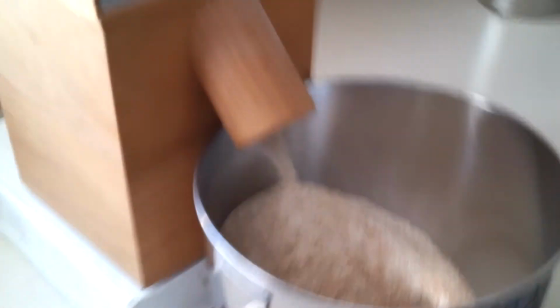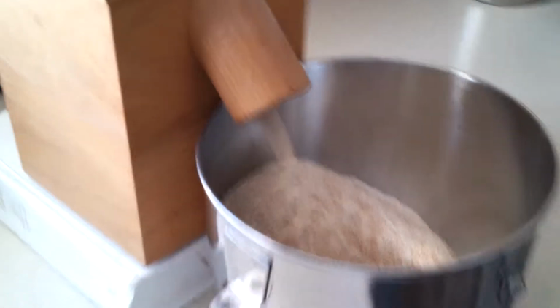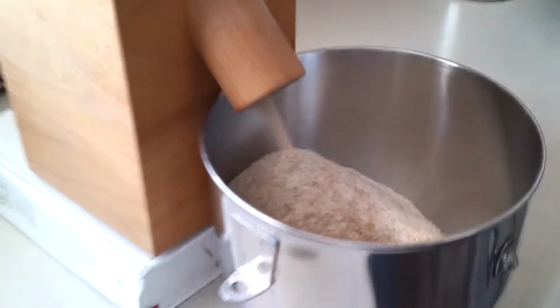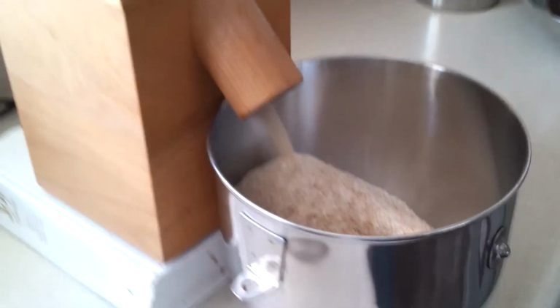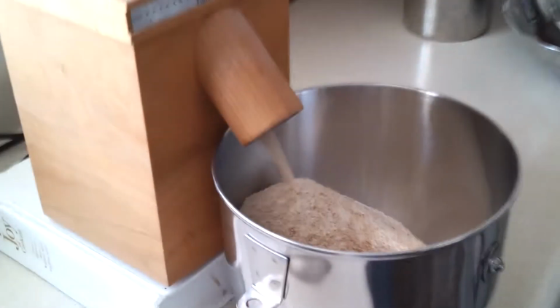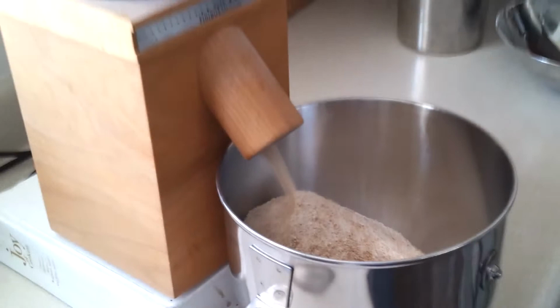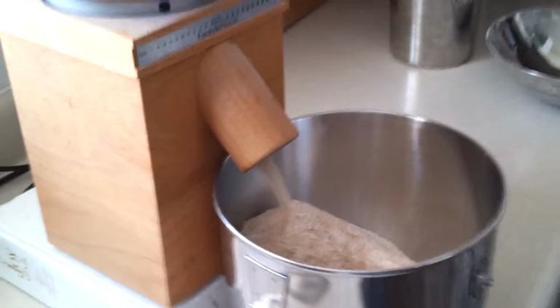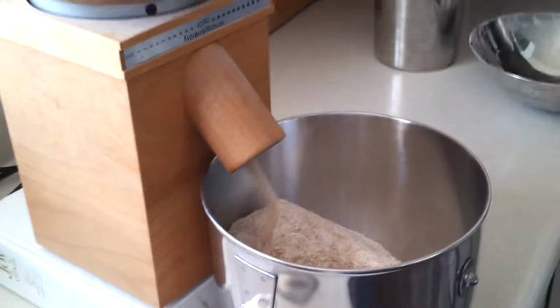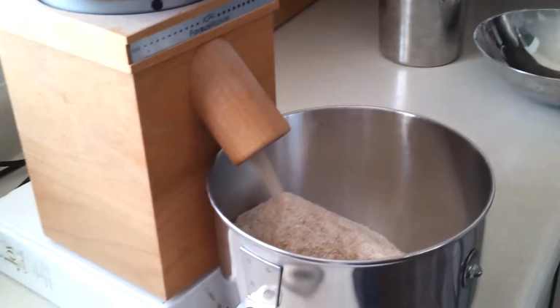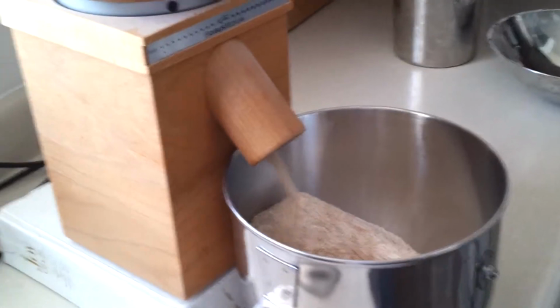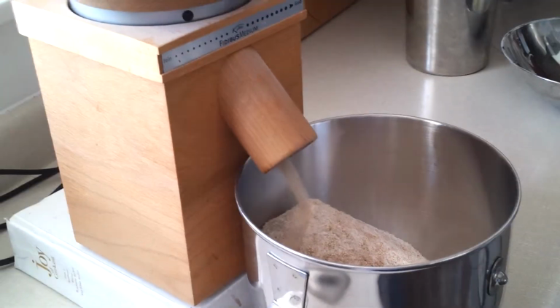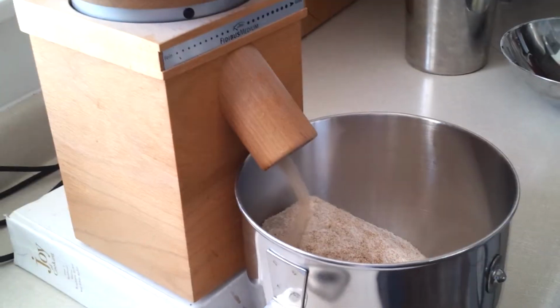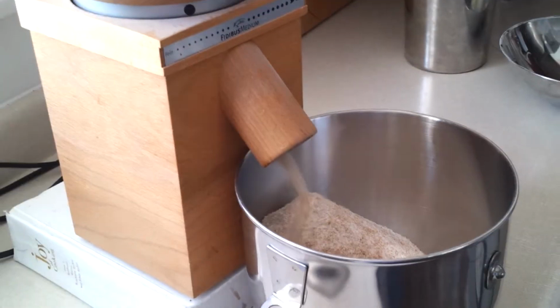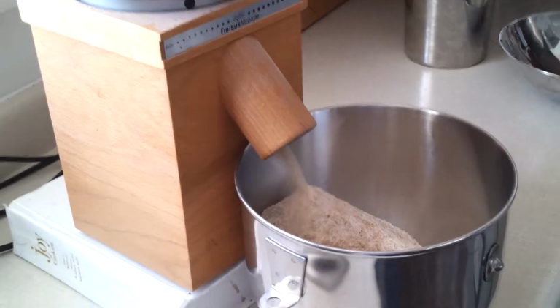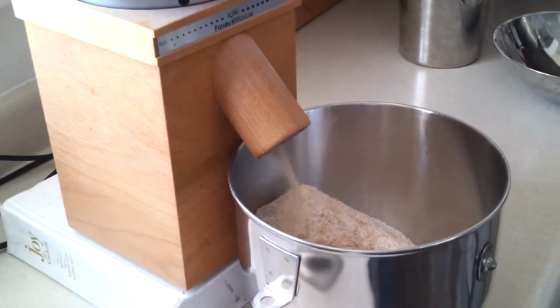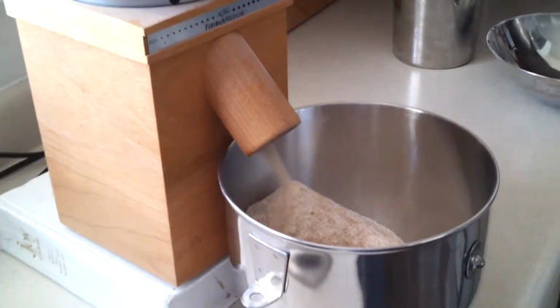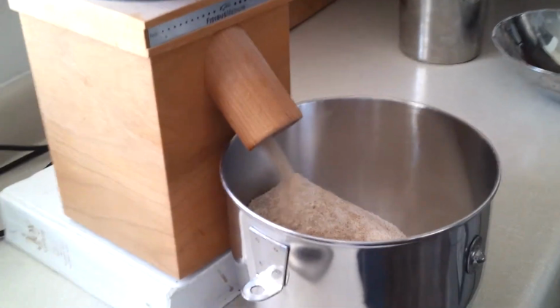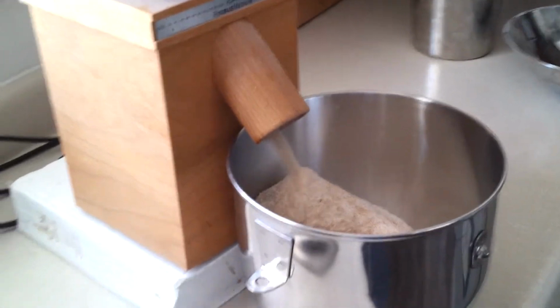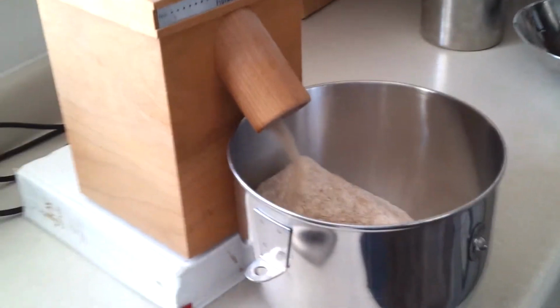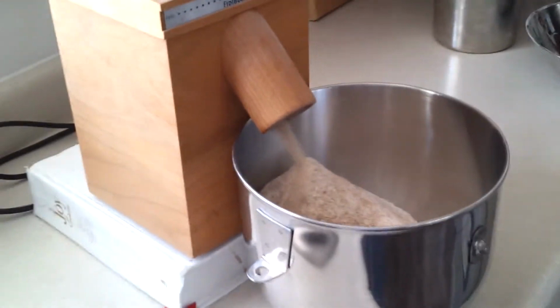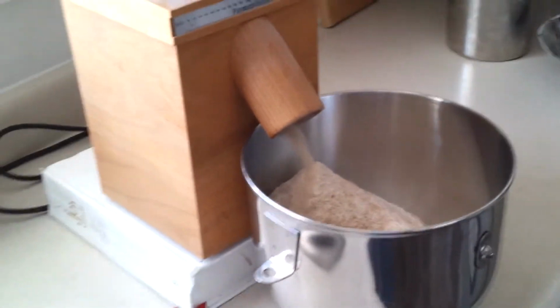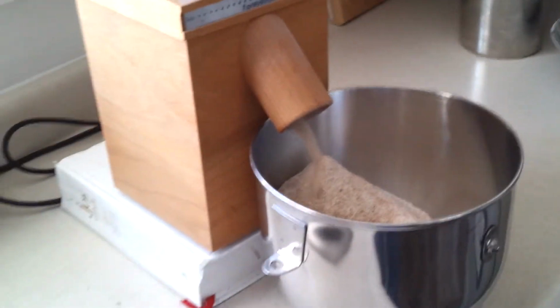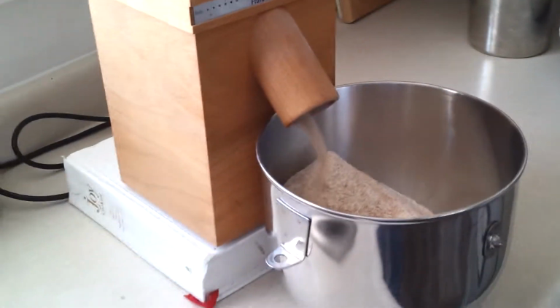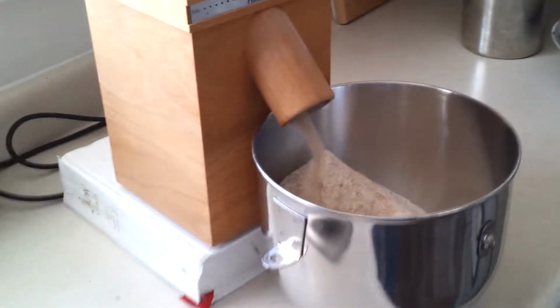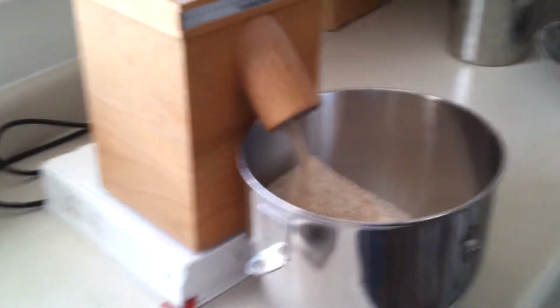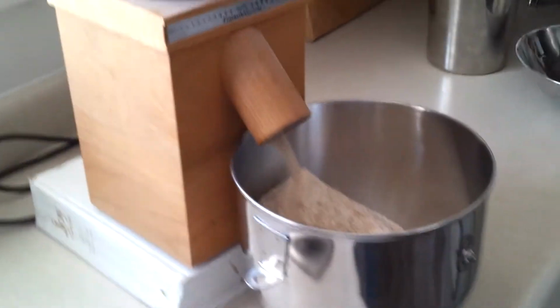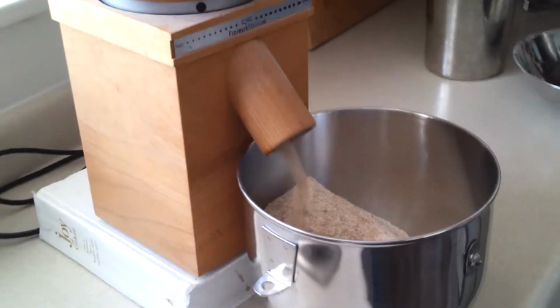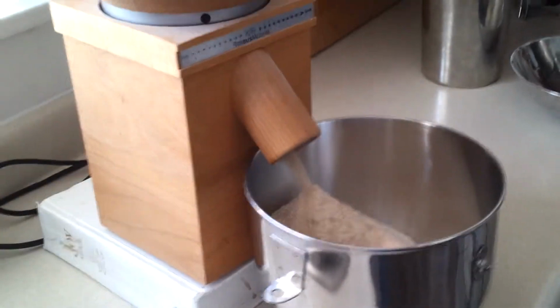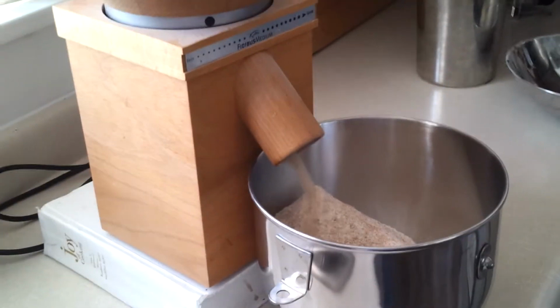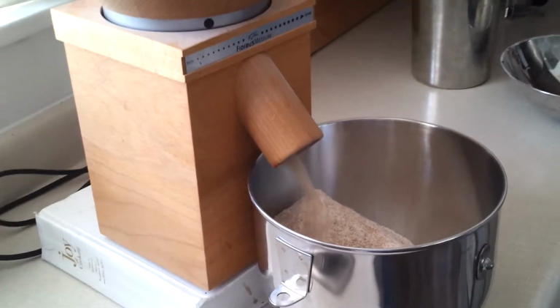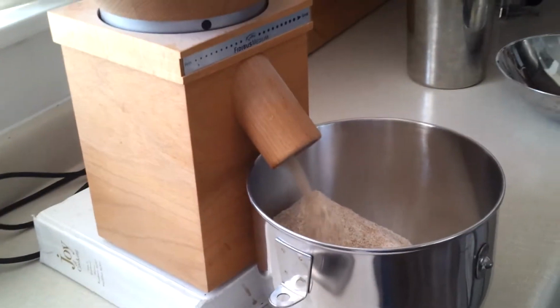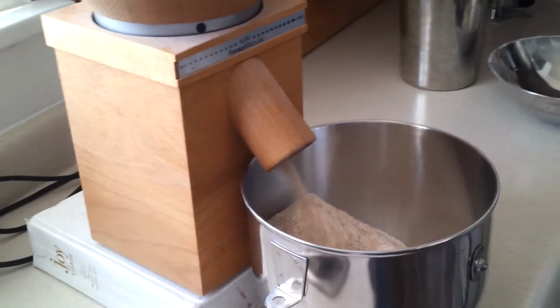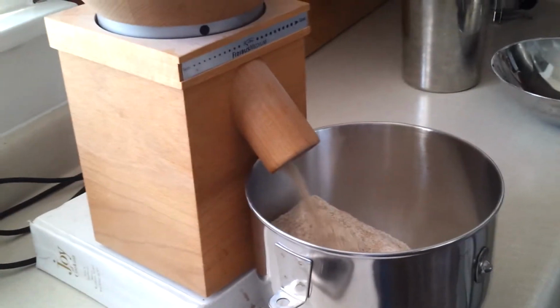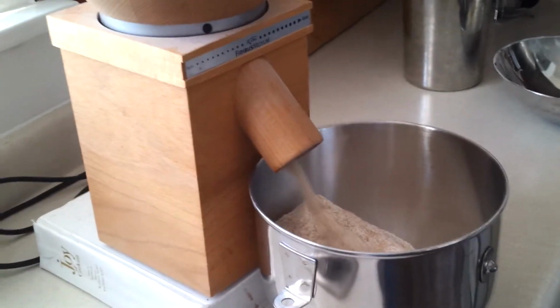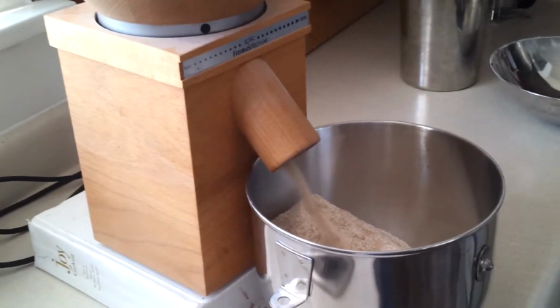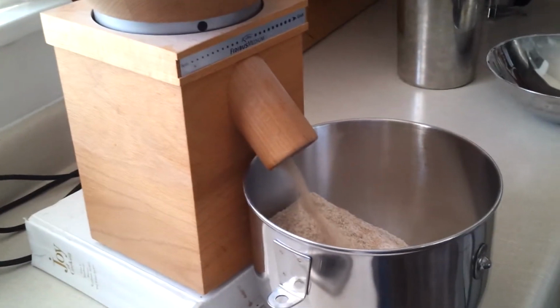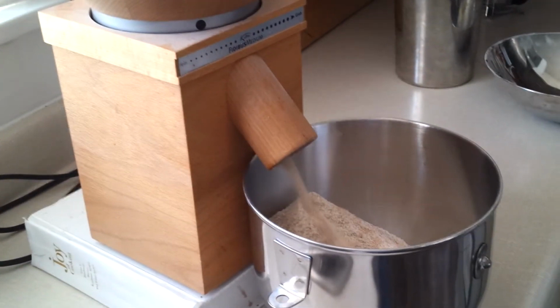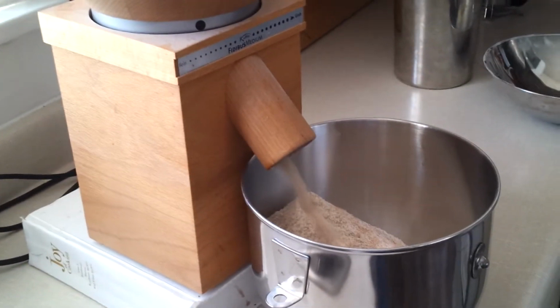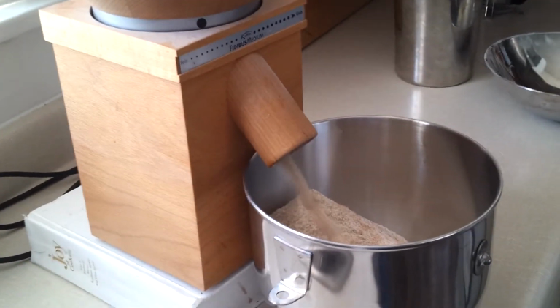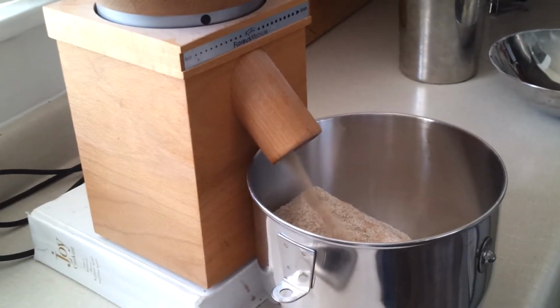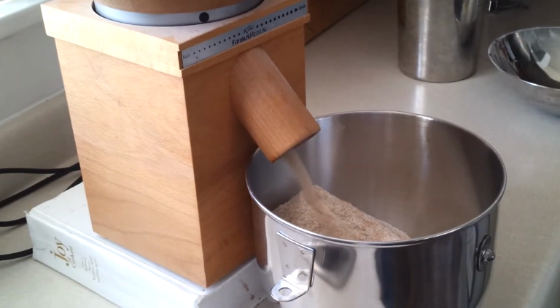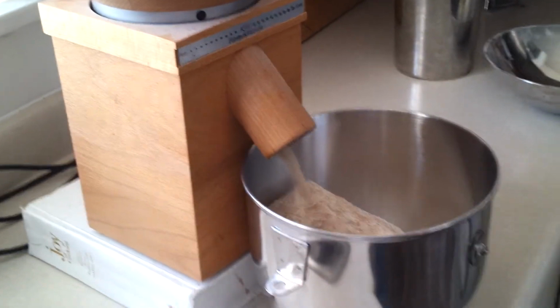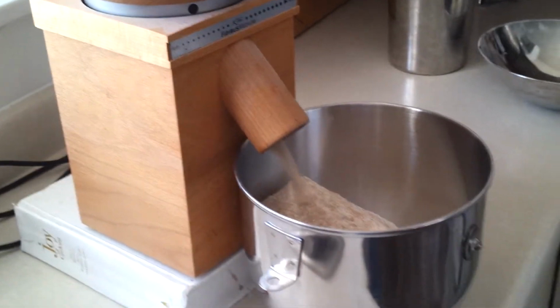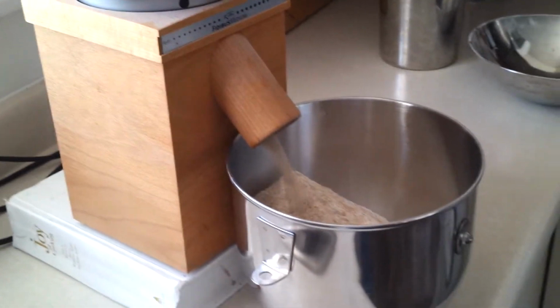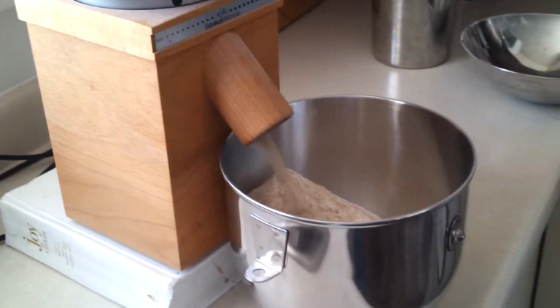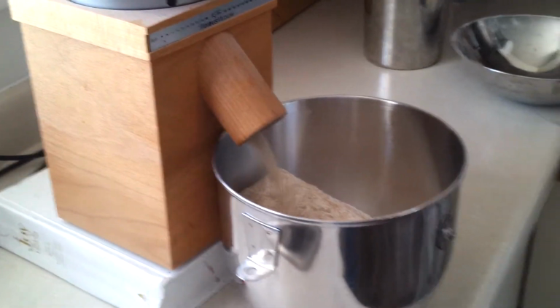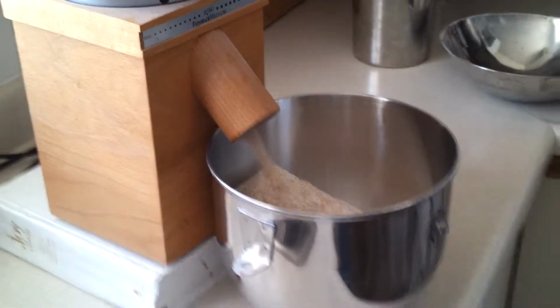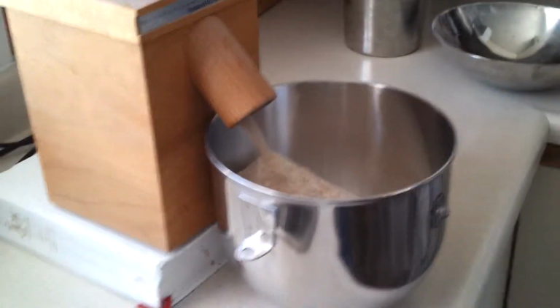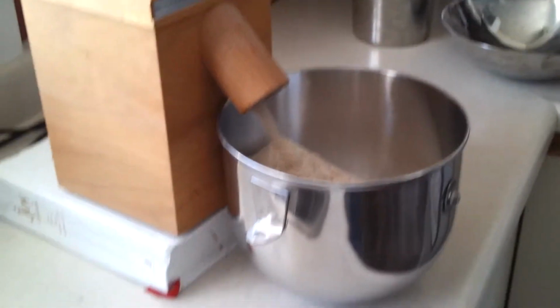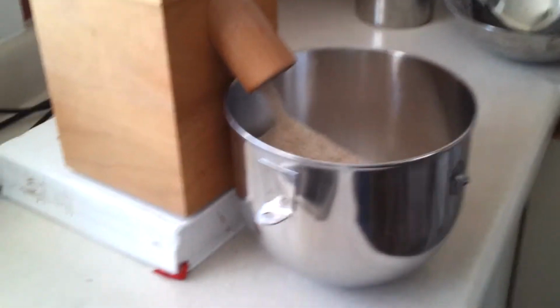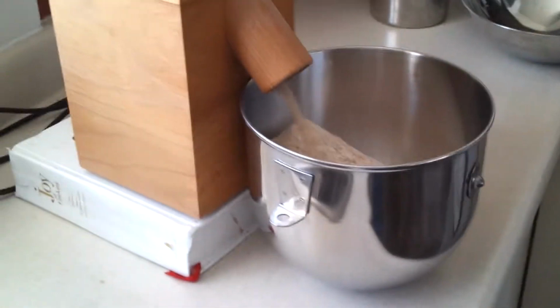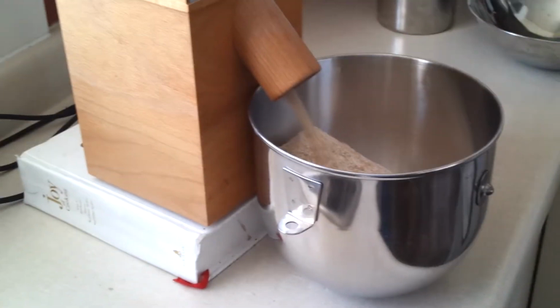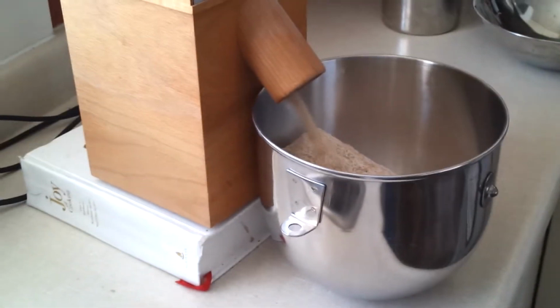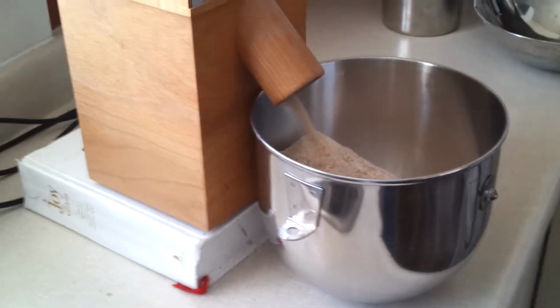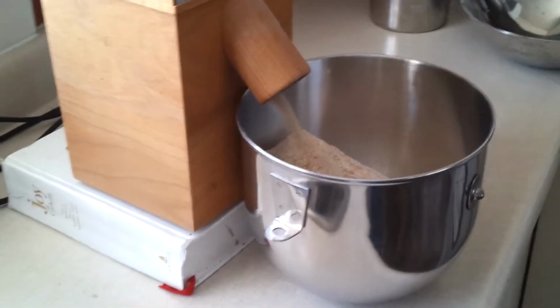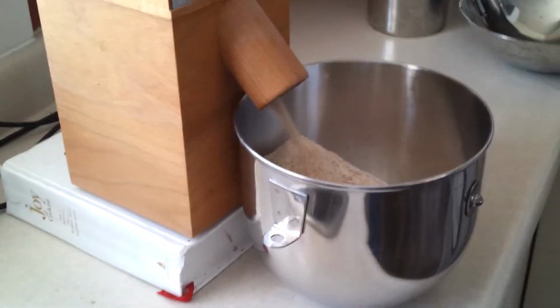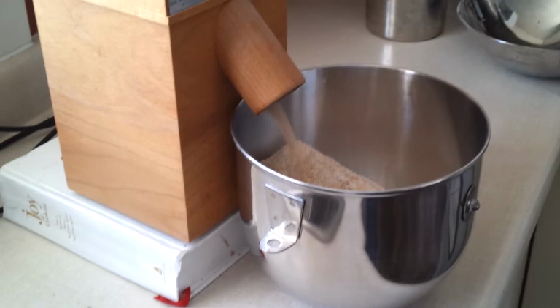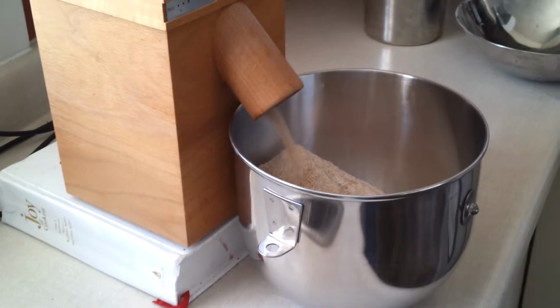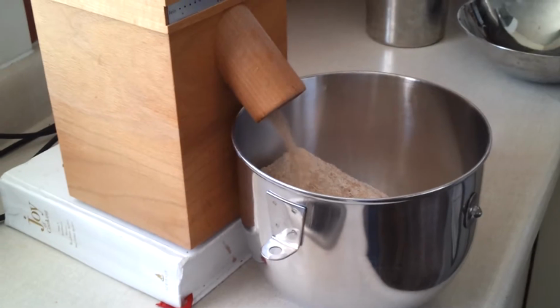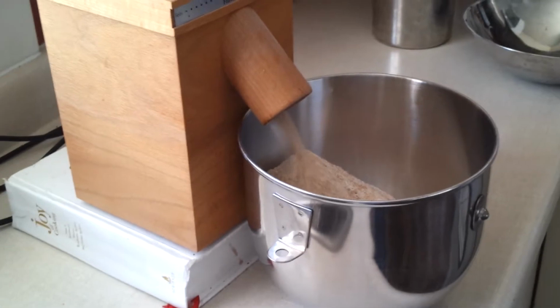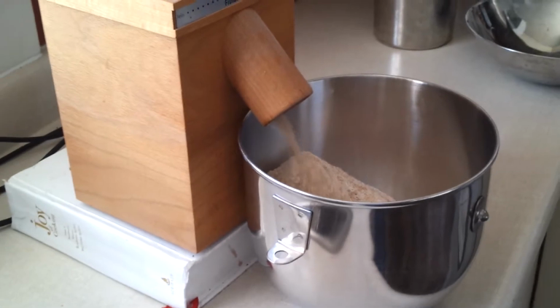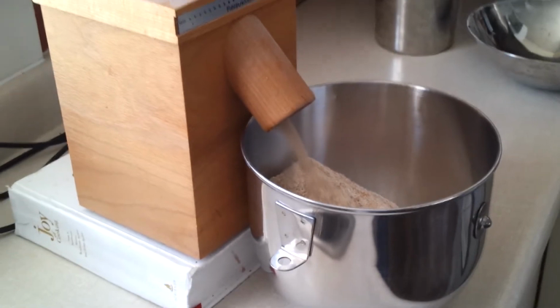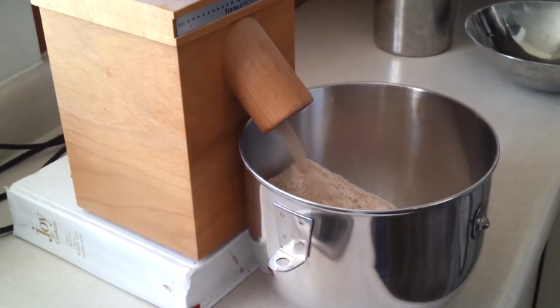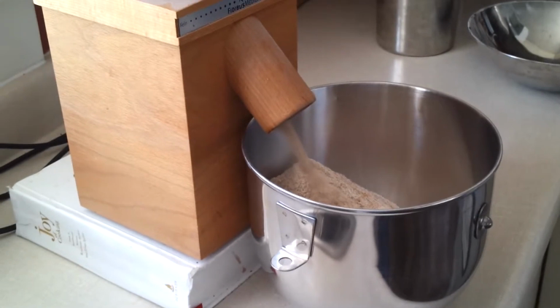As you can see, it doesn't make any dust. There's no flour flying around — it all goes directly into the bowl.